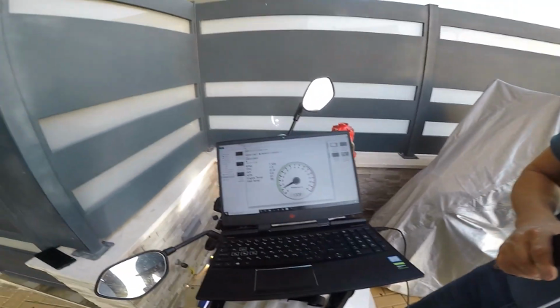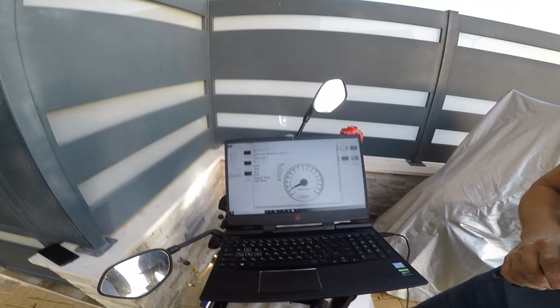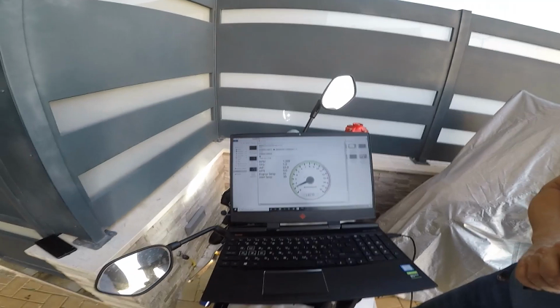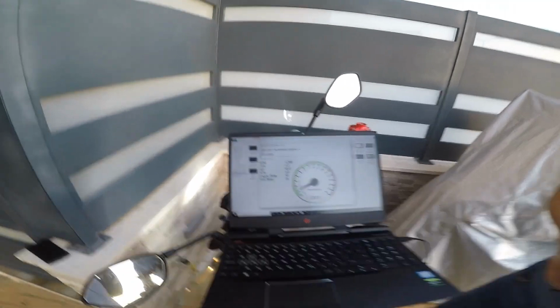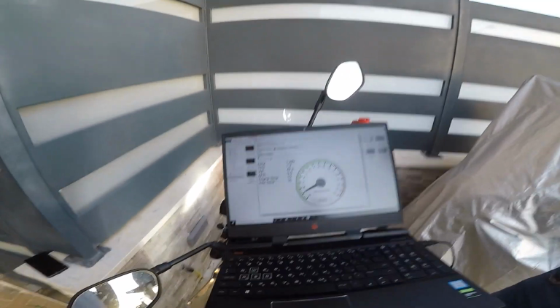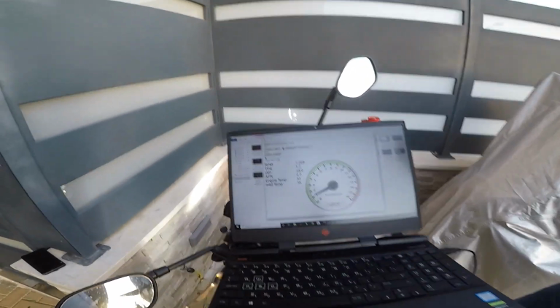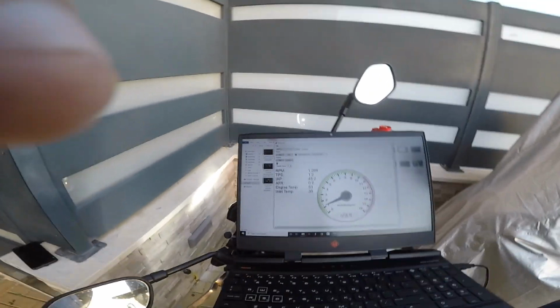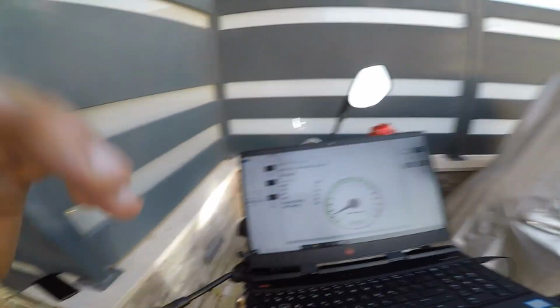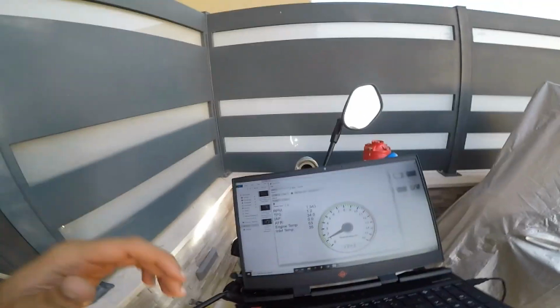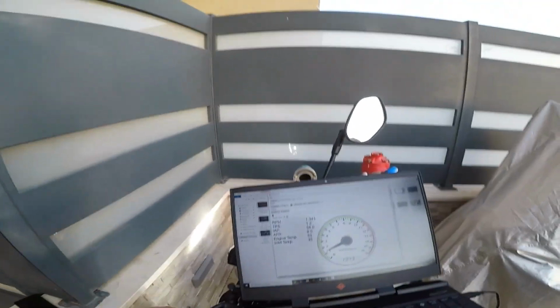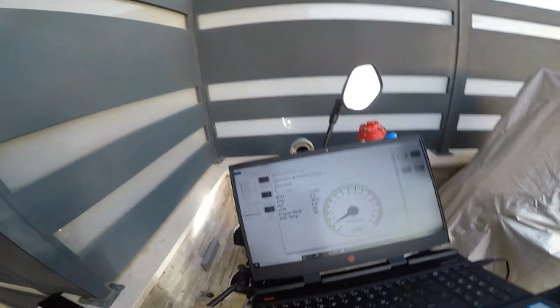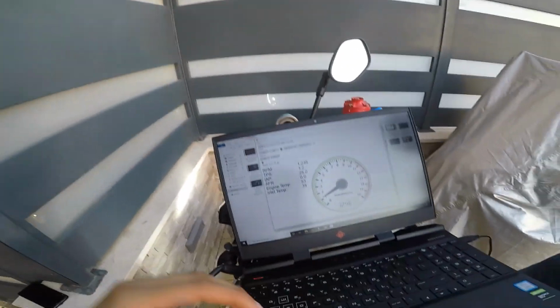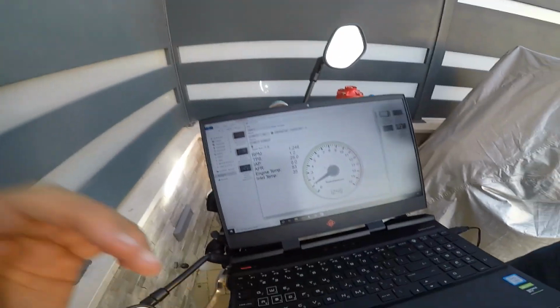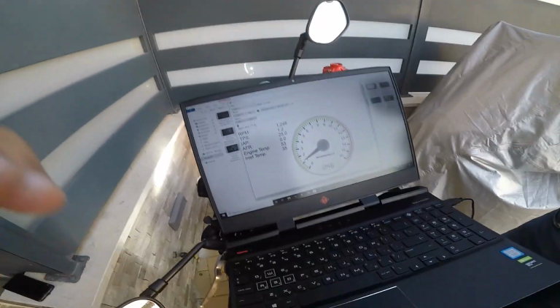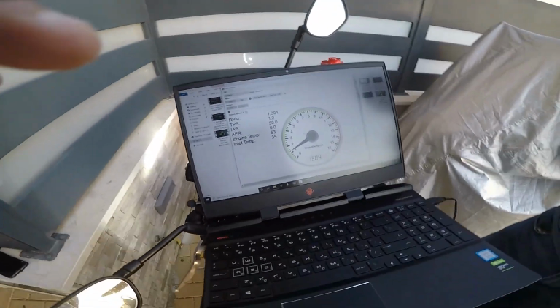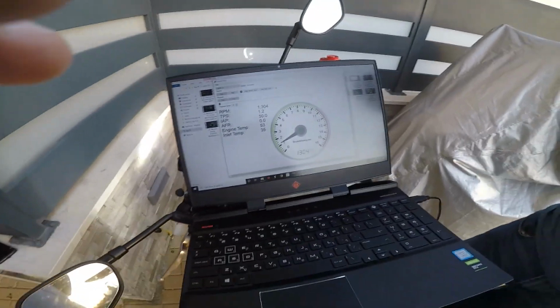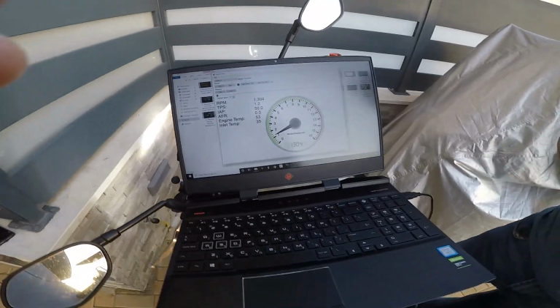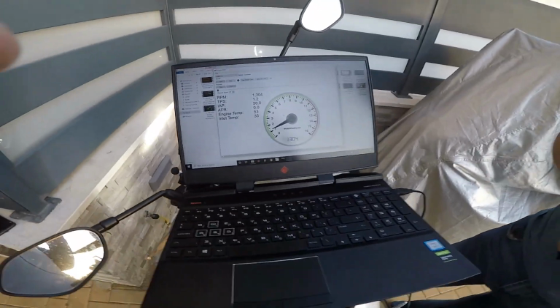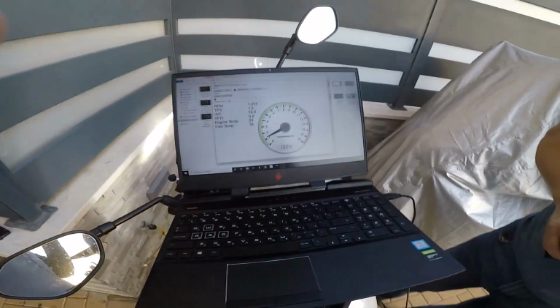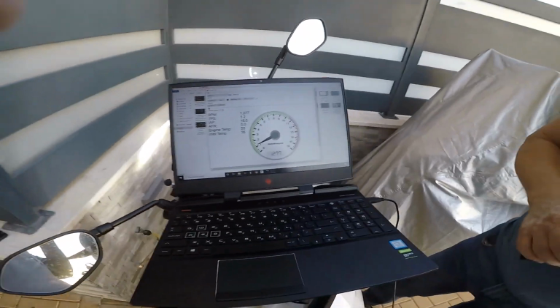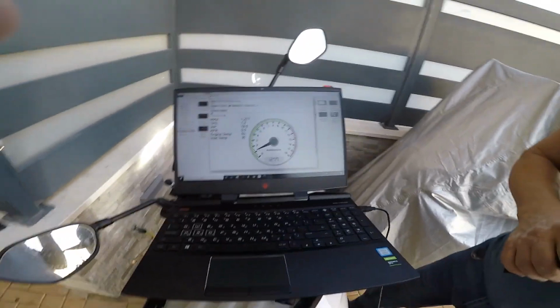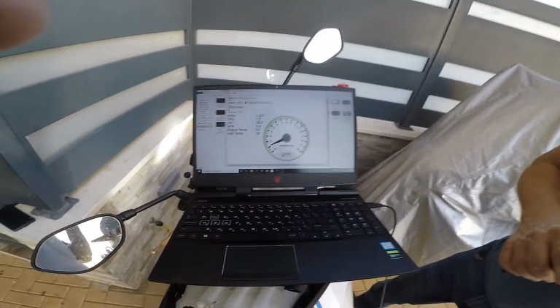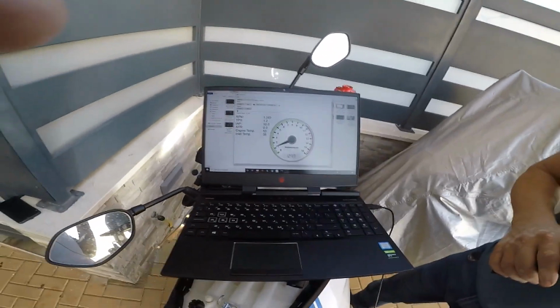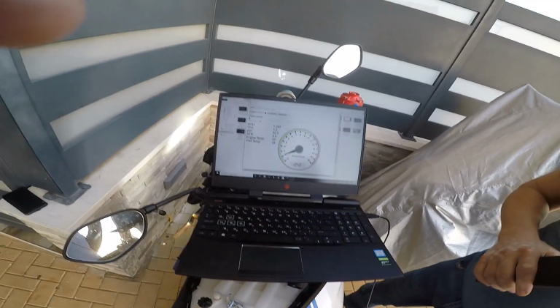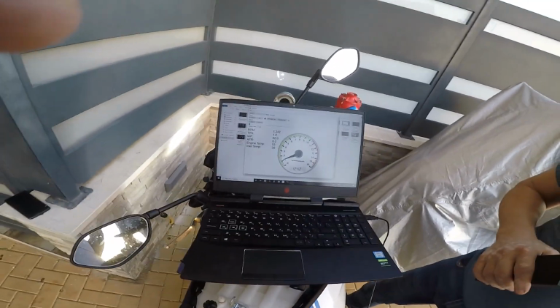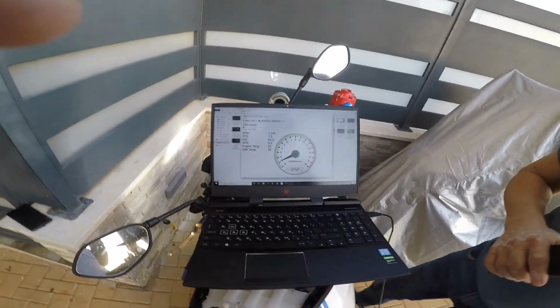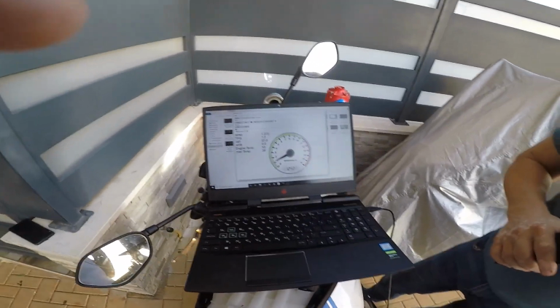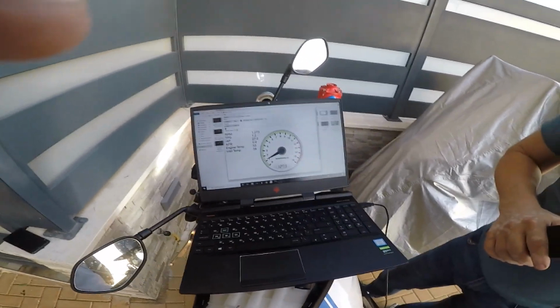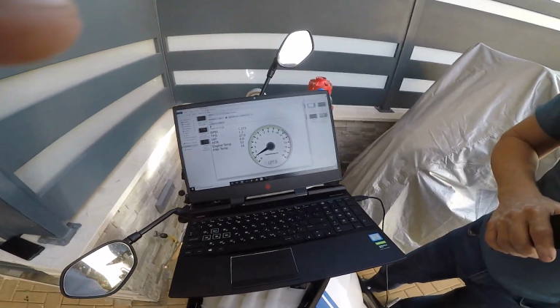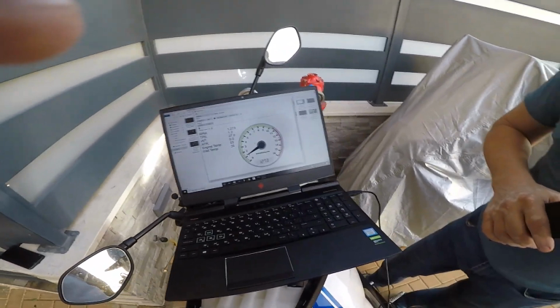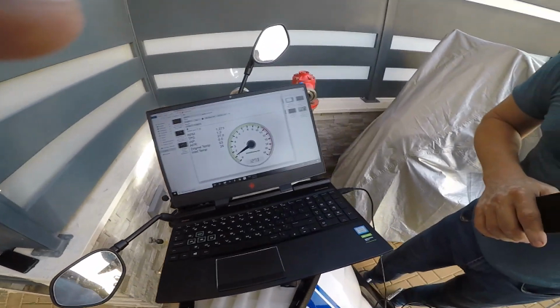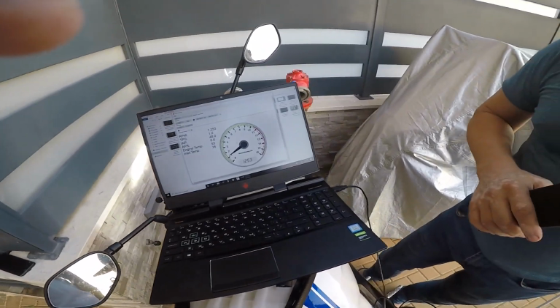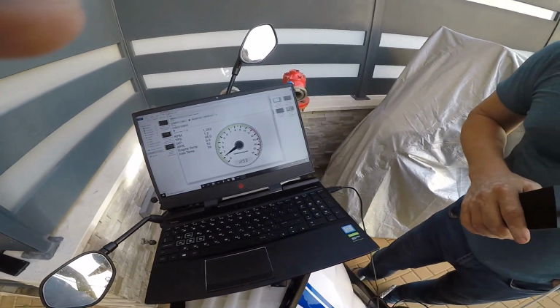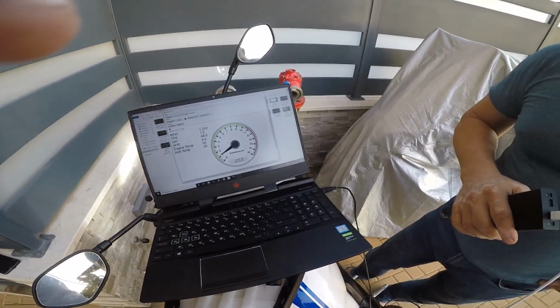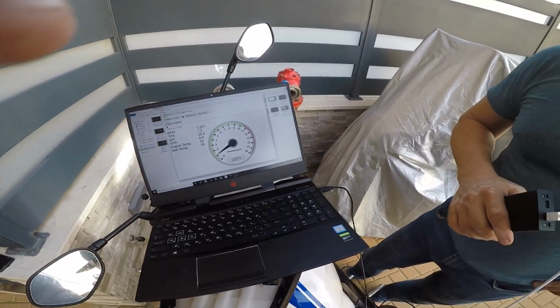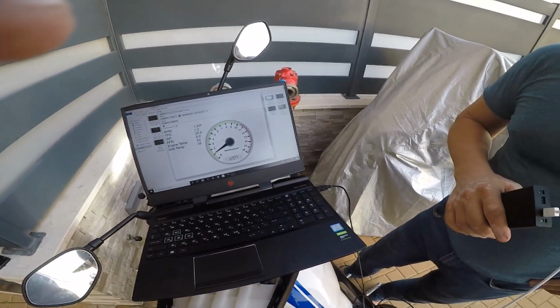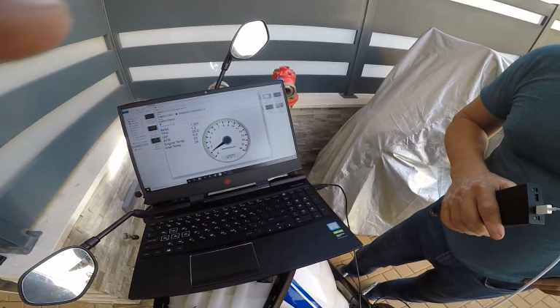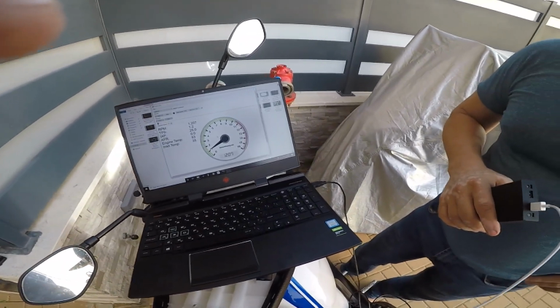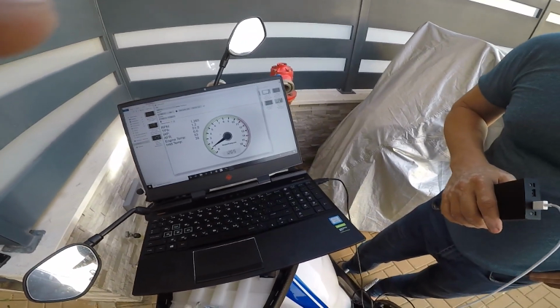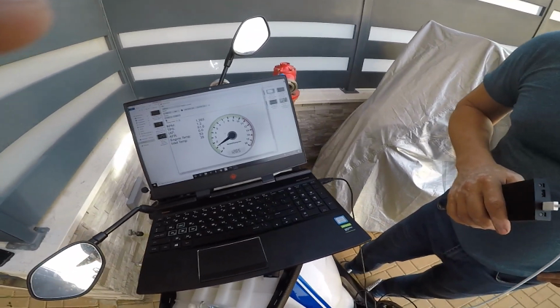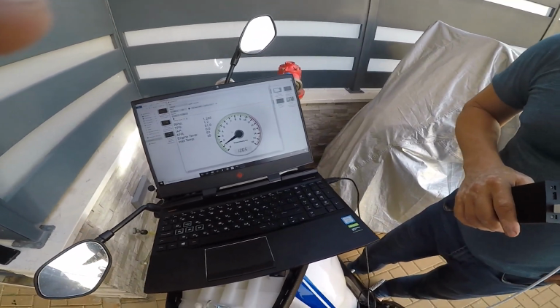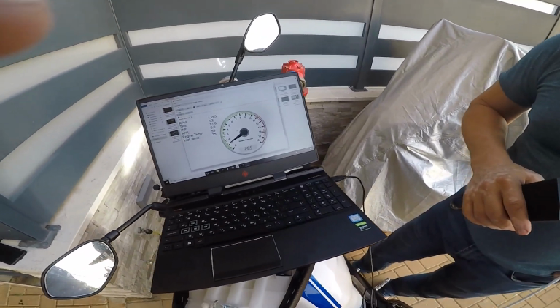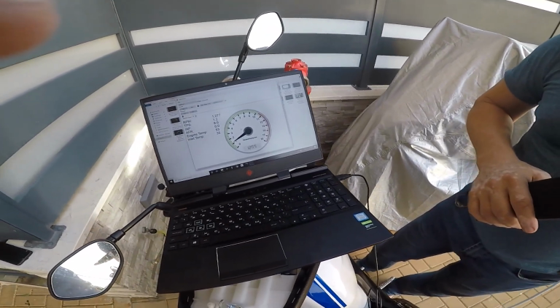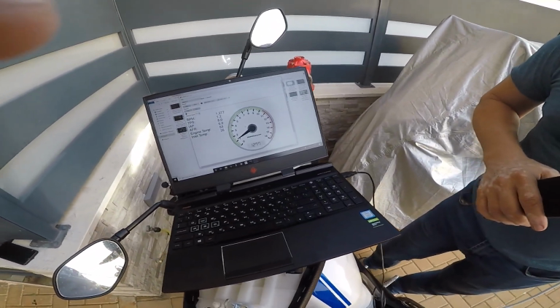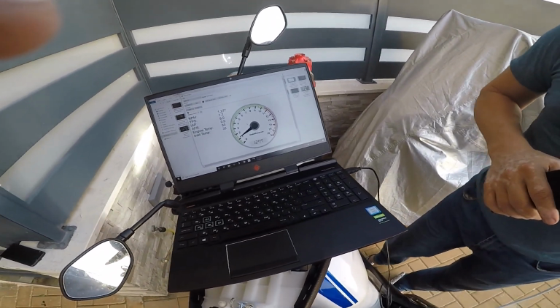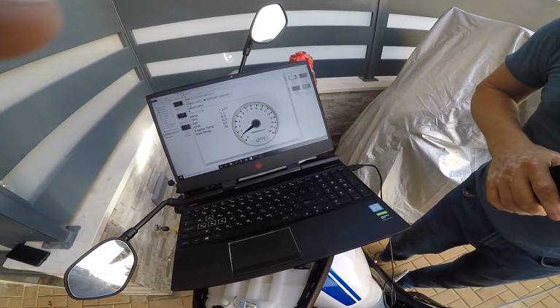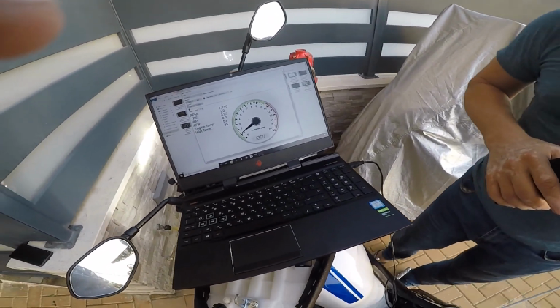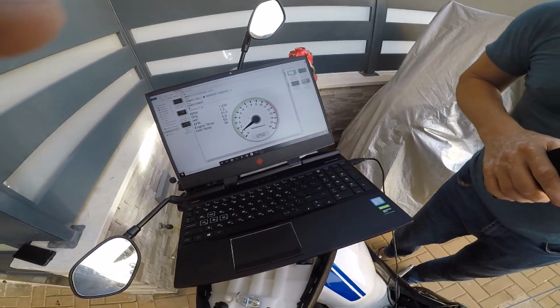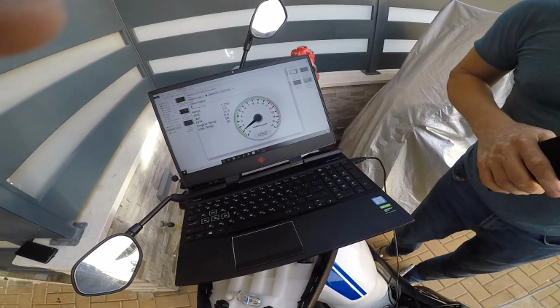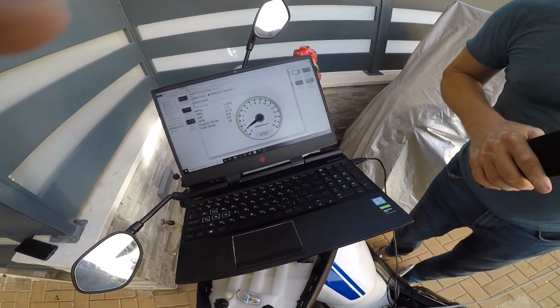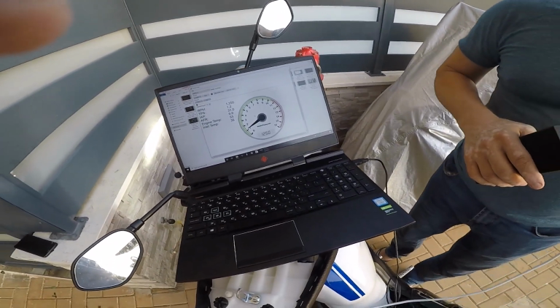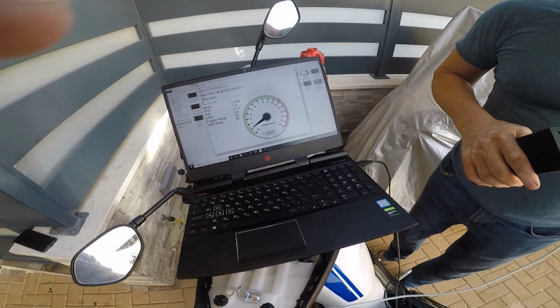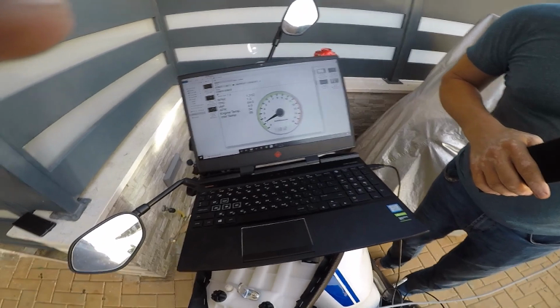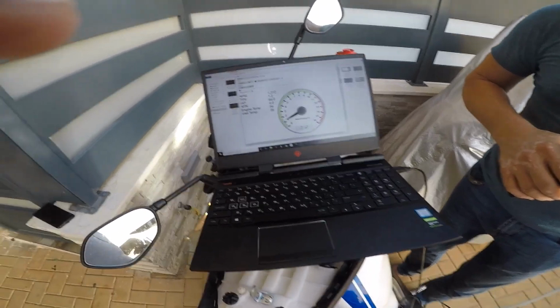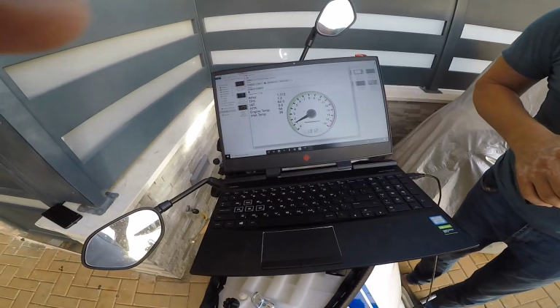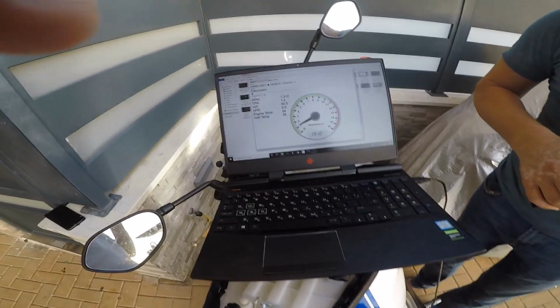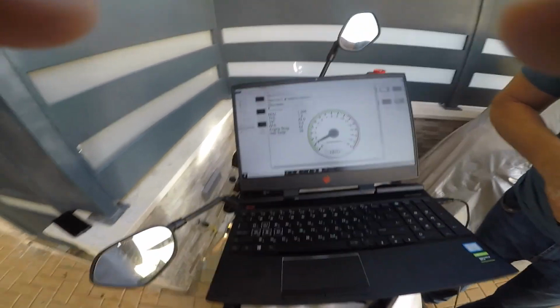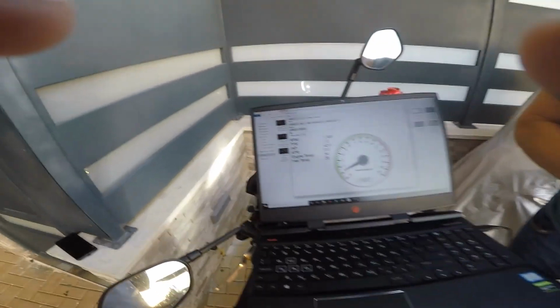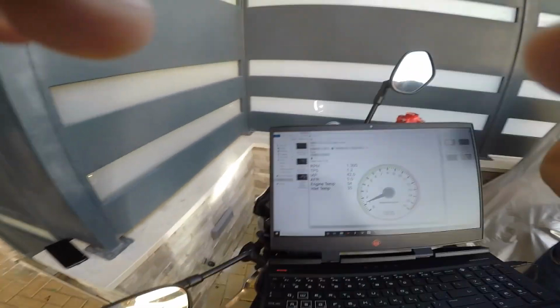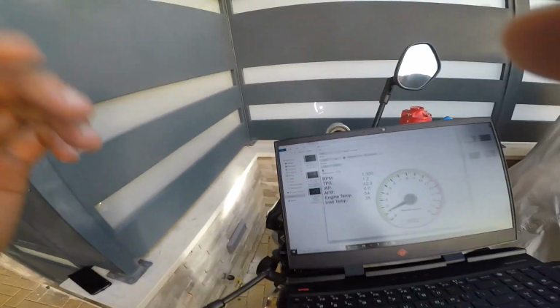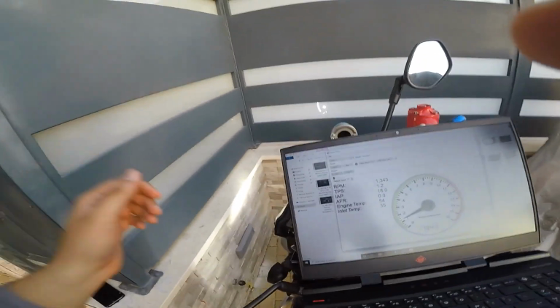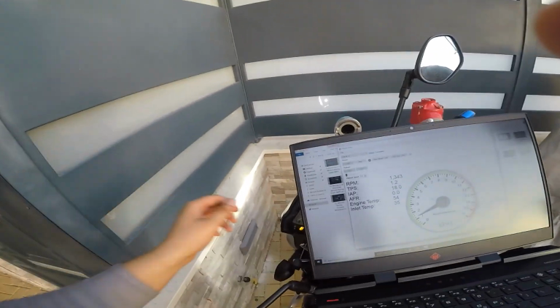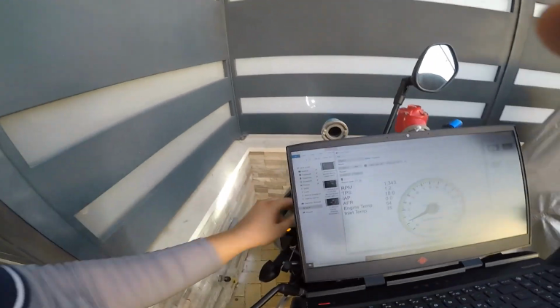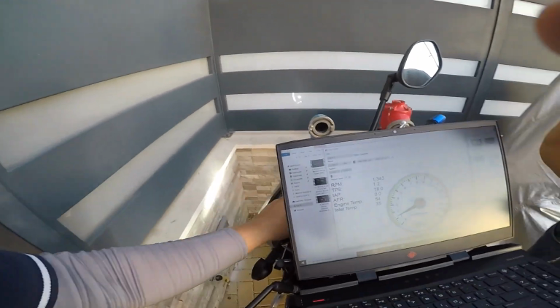I'm gonna close the computer now and go for a ride. I'll put you on the GoPro. I'm gonna turn it off.